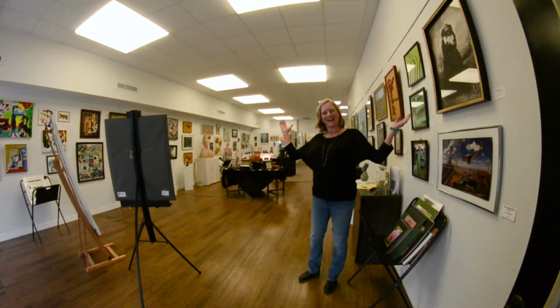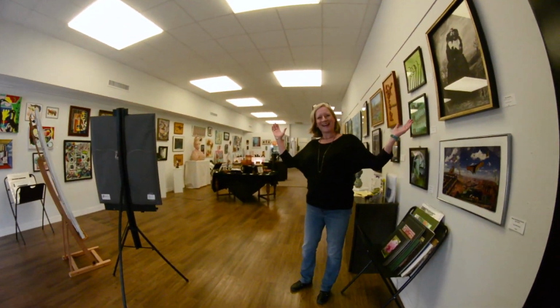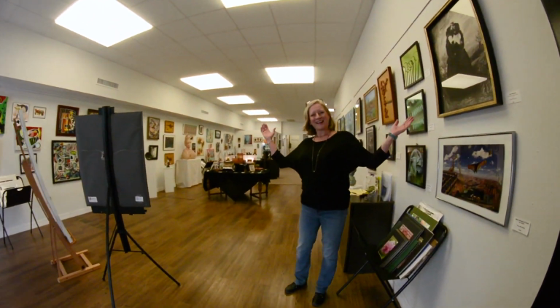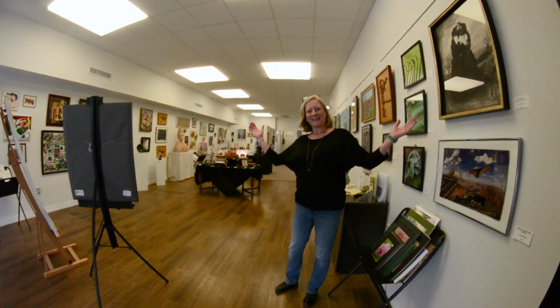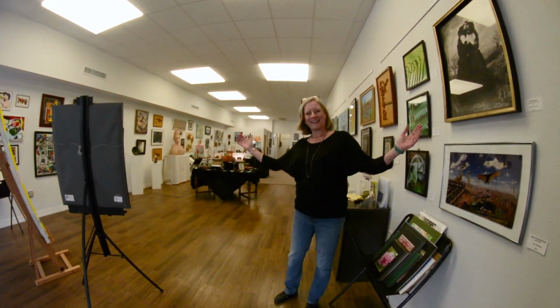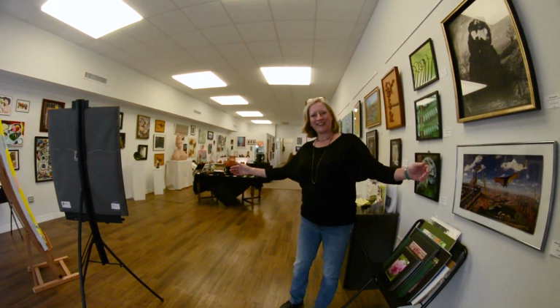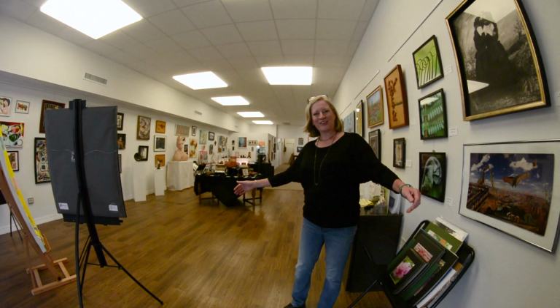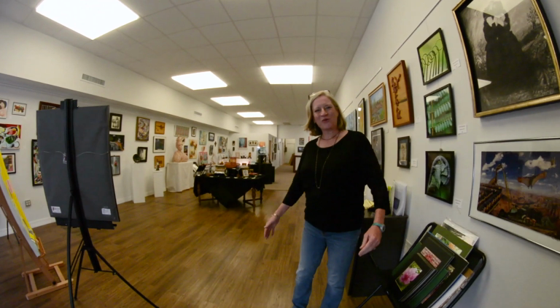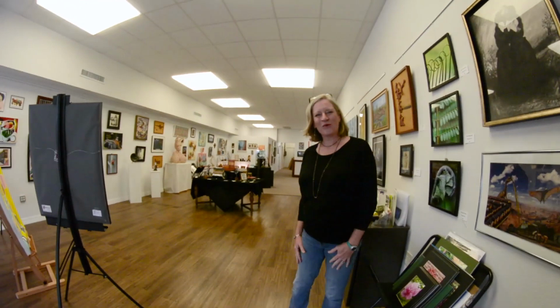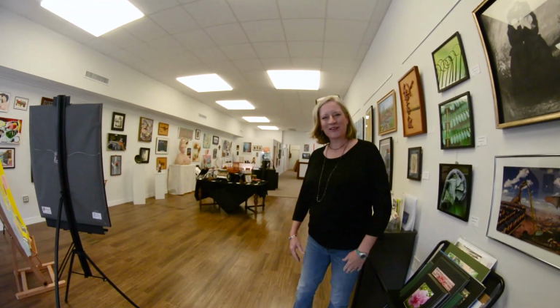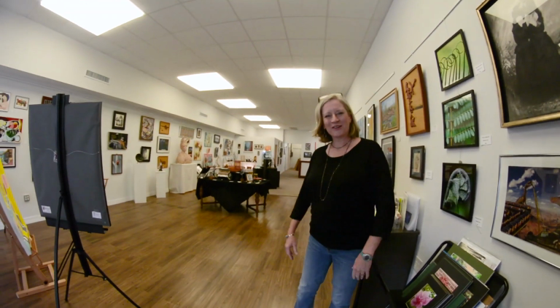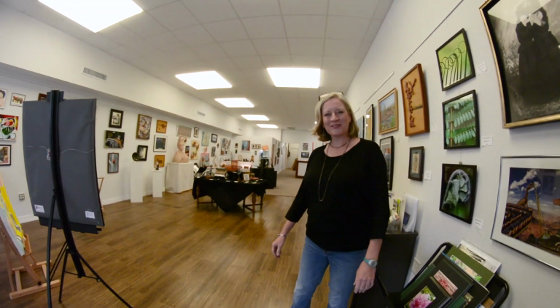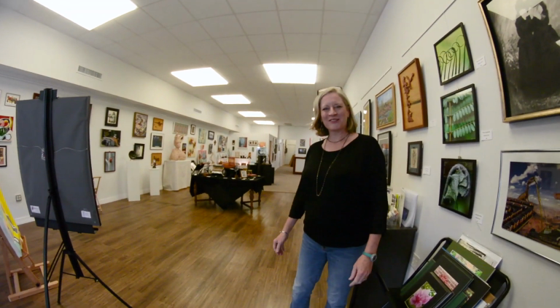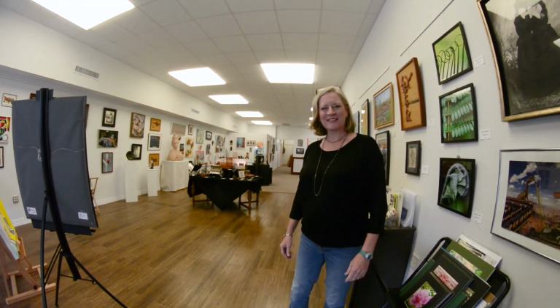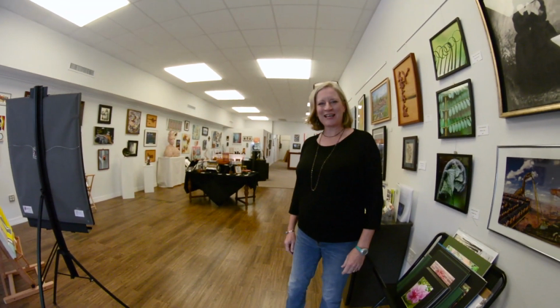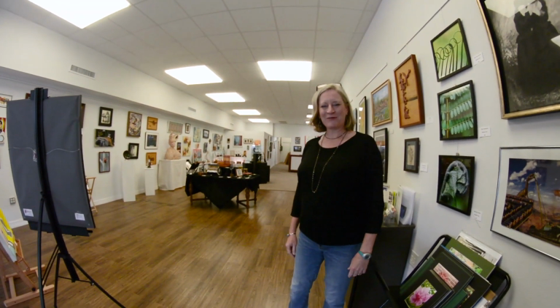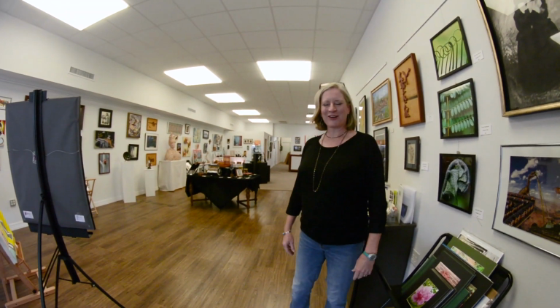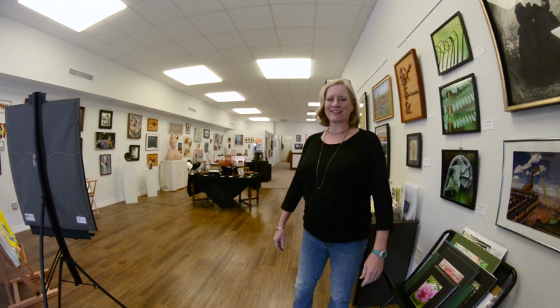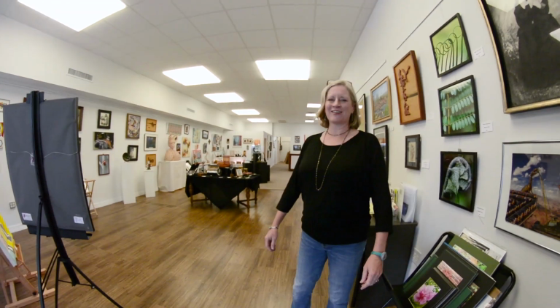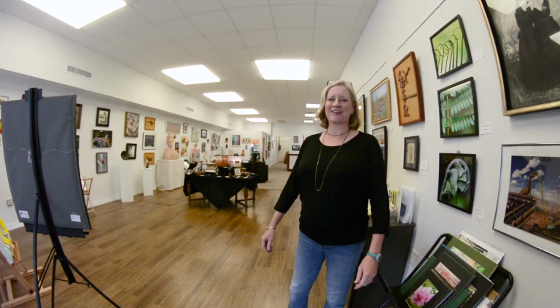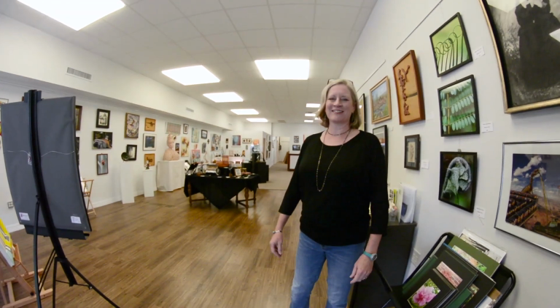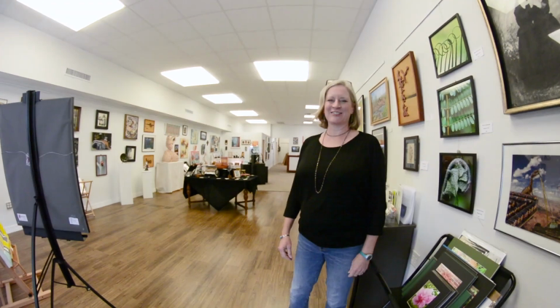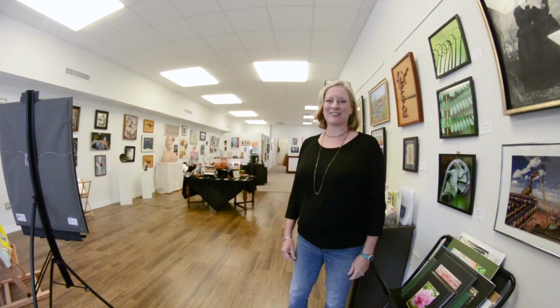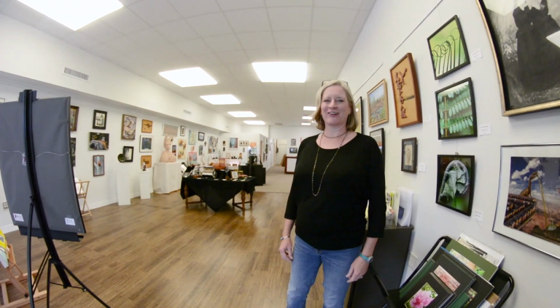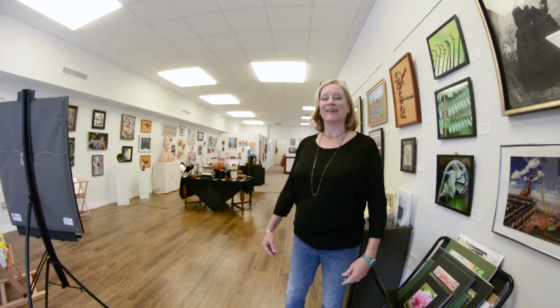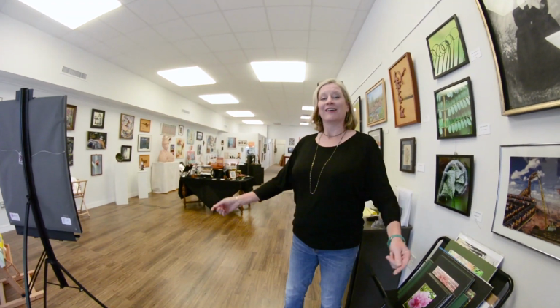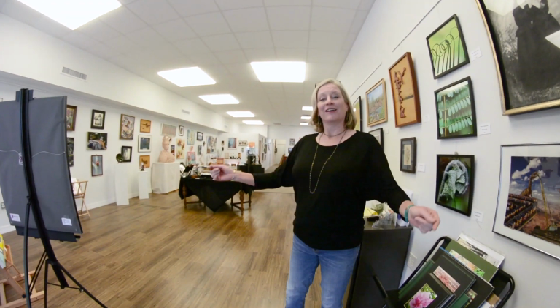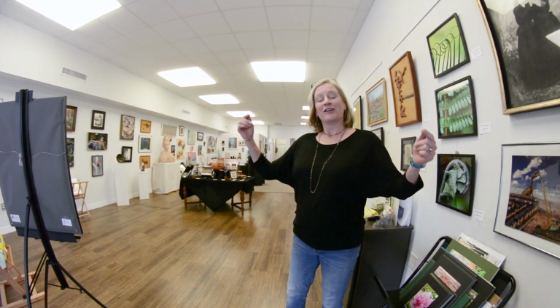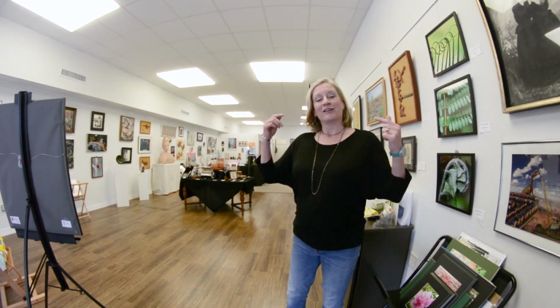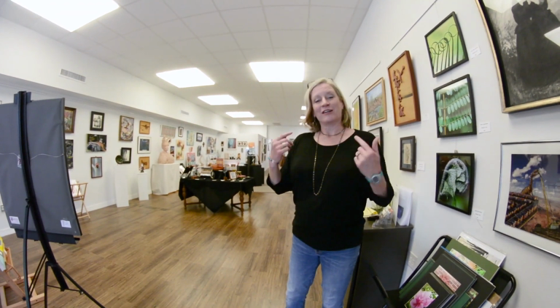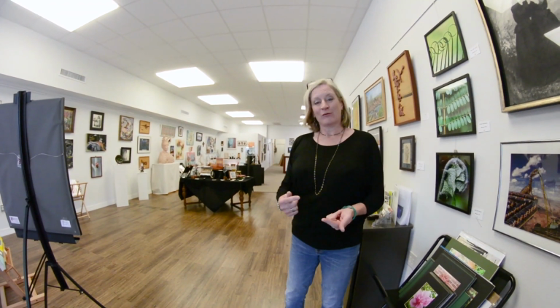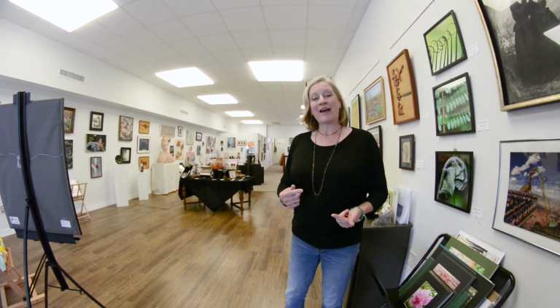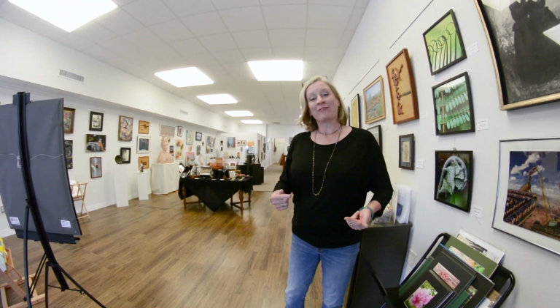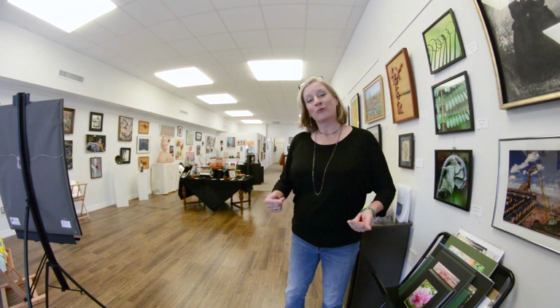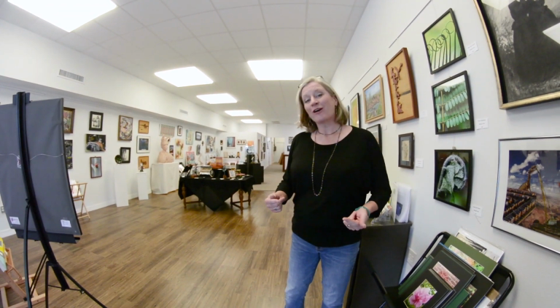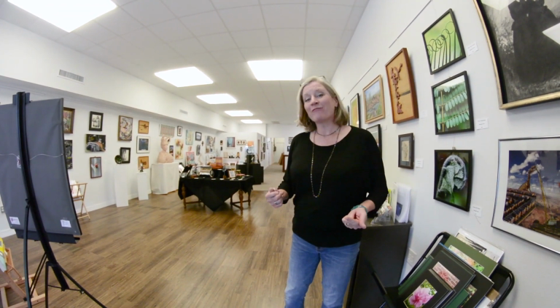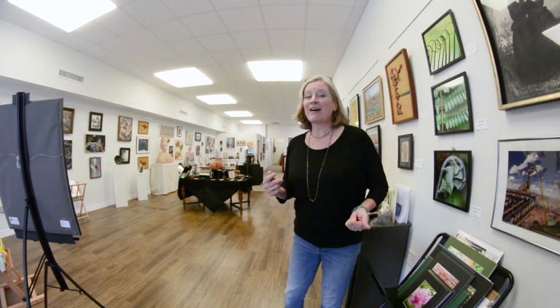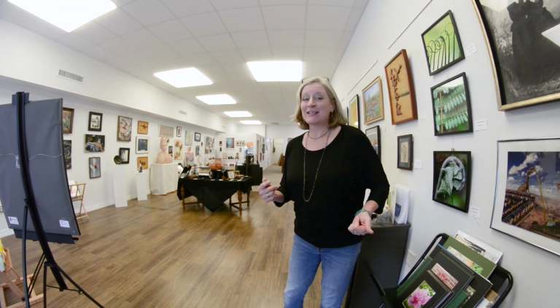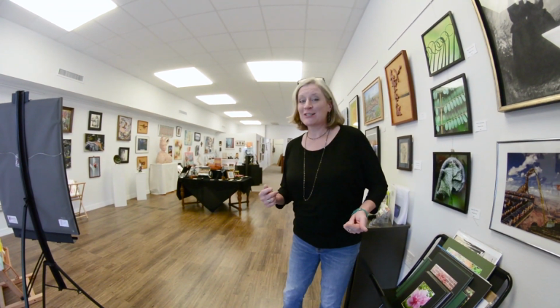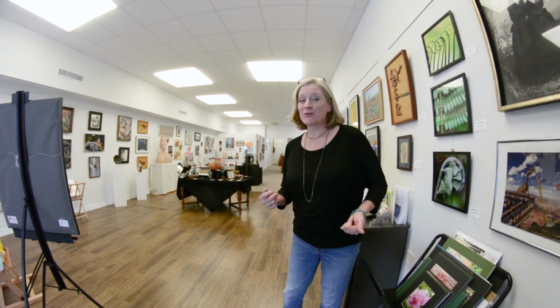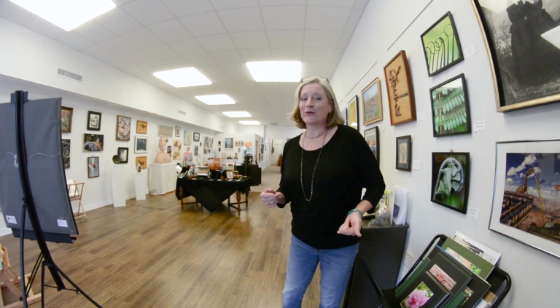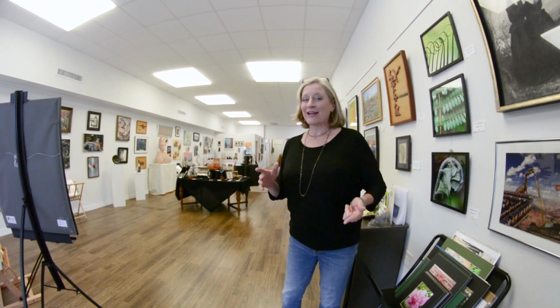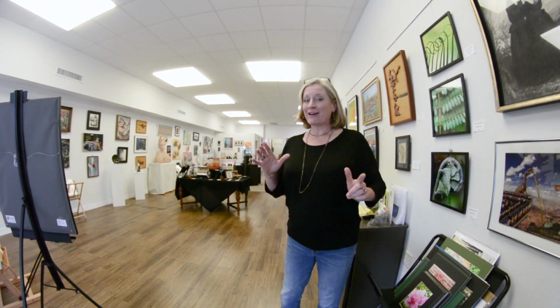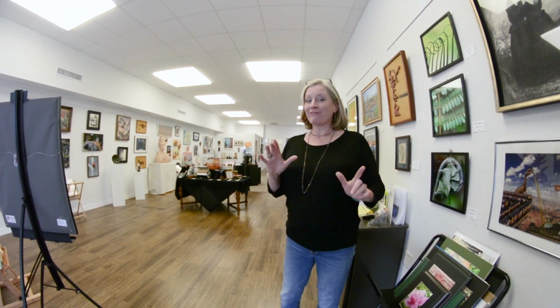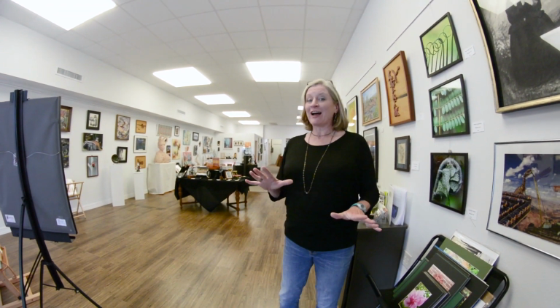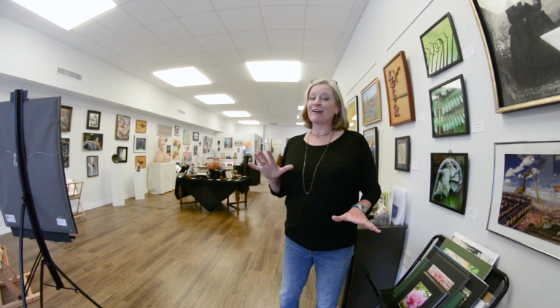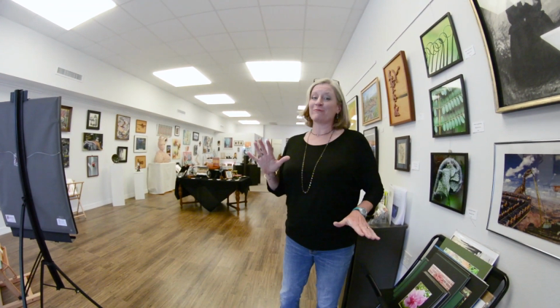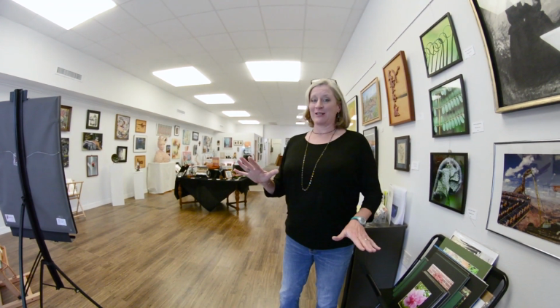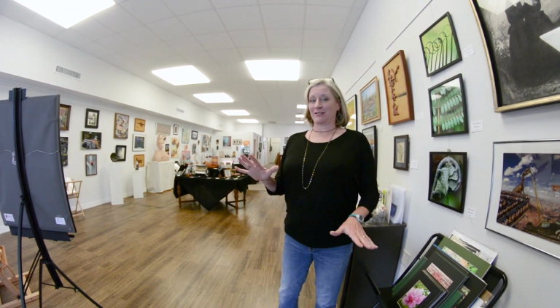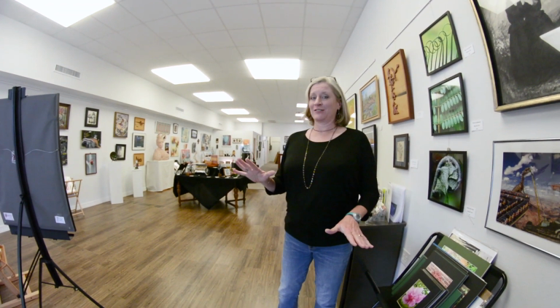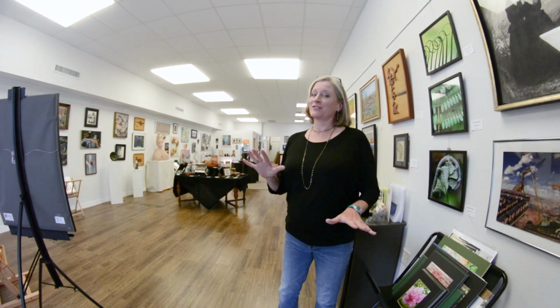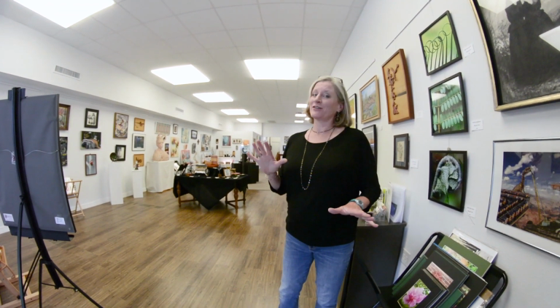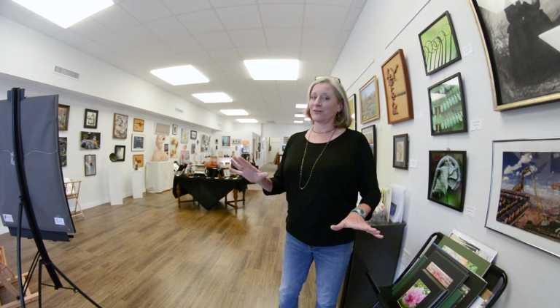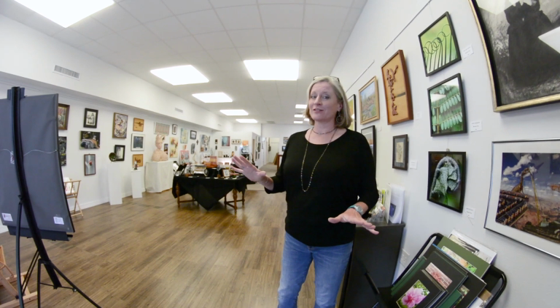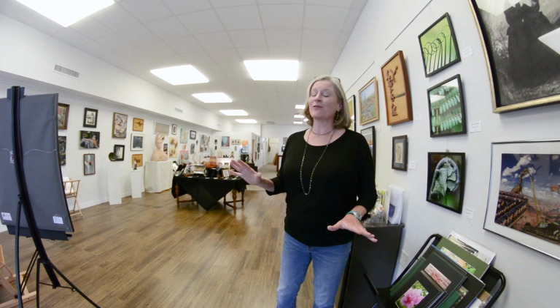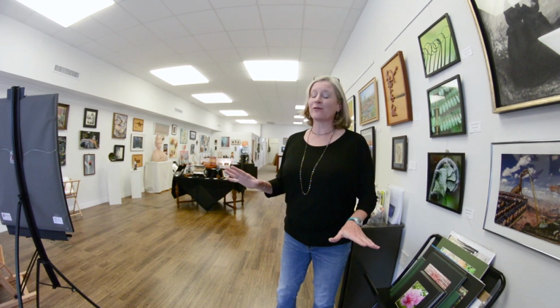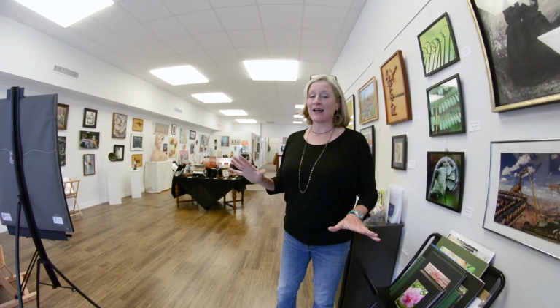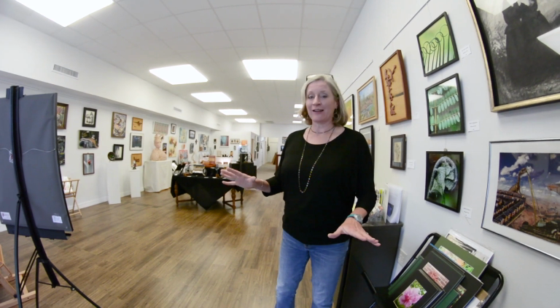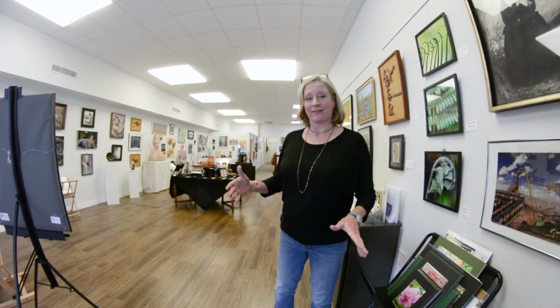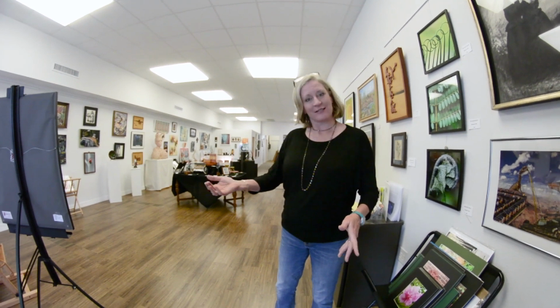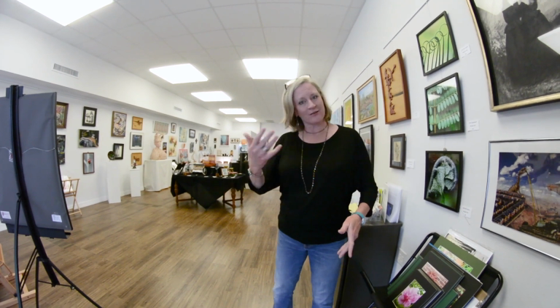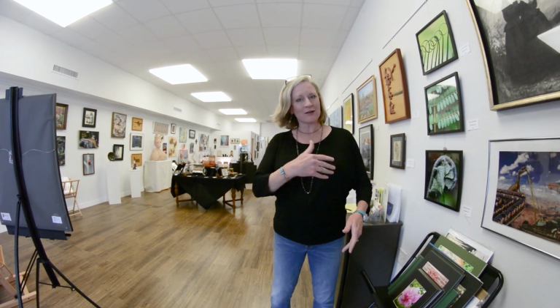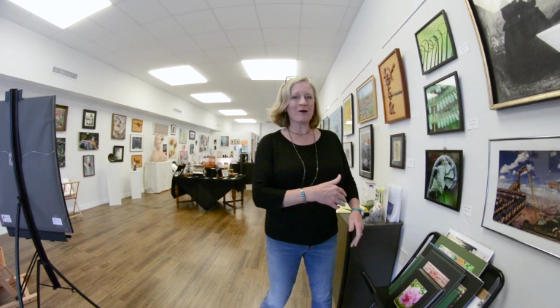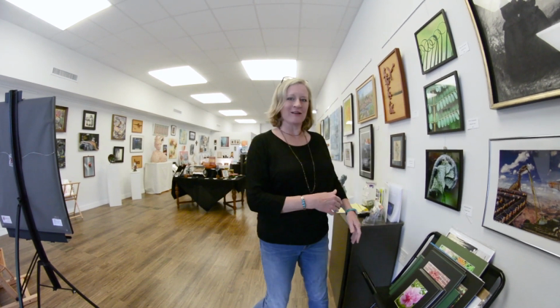Hi! Welcome to the San Marcos Art Center. We have to work fast because we only have five minutes to show you this whole gallery, so come on!